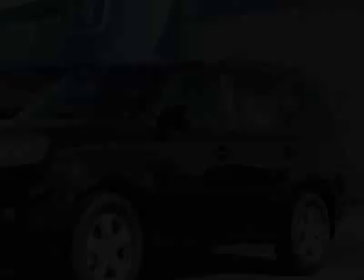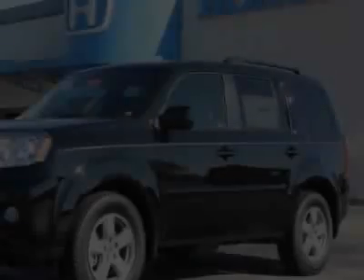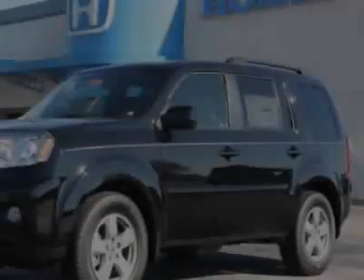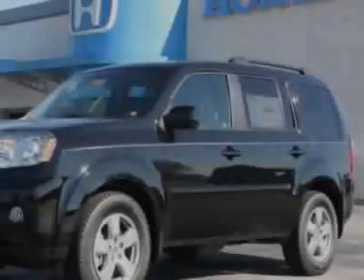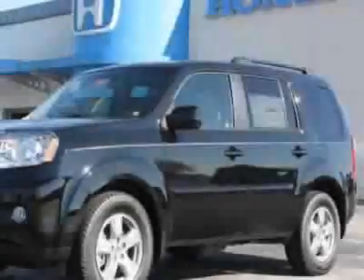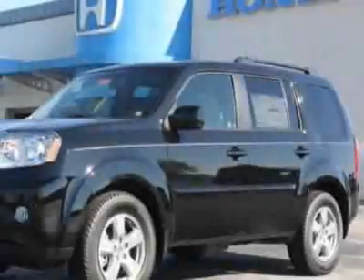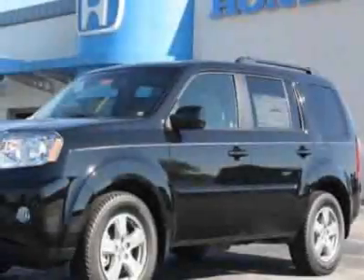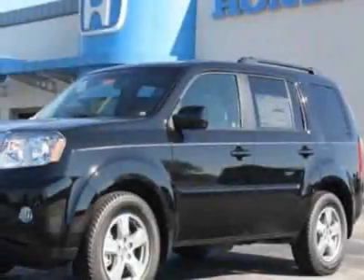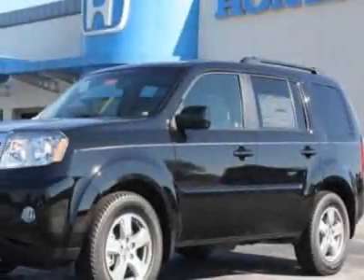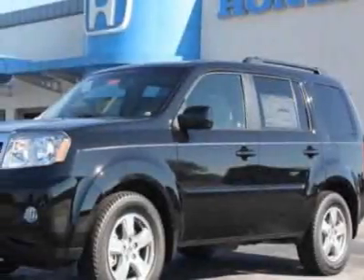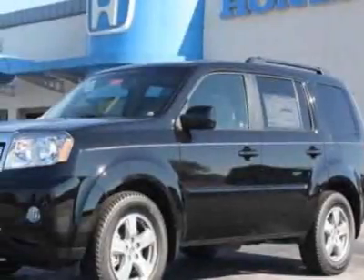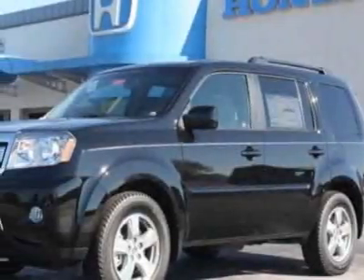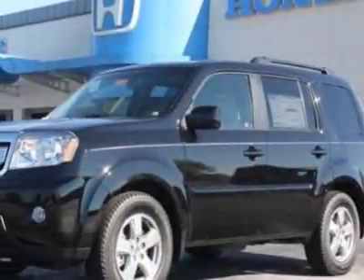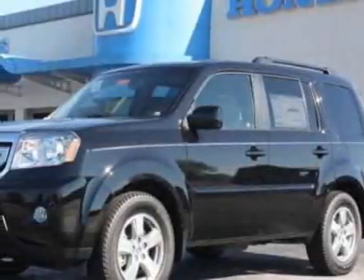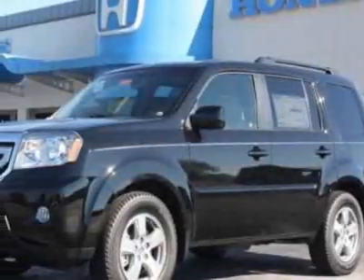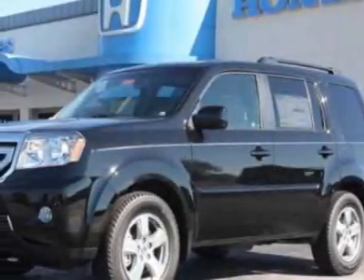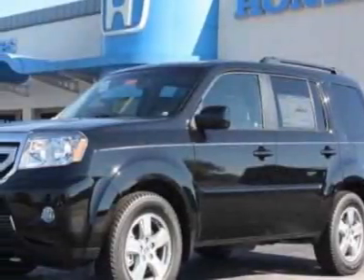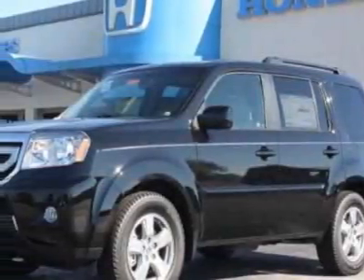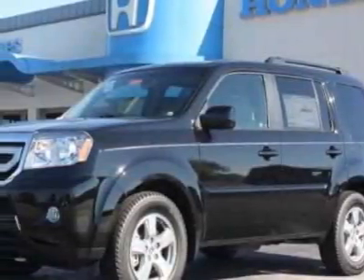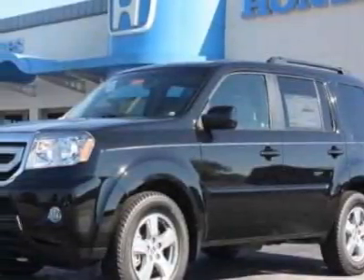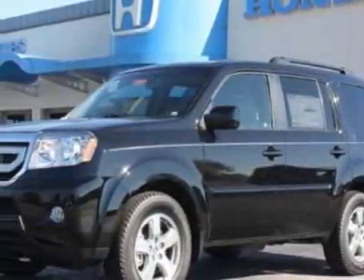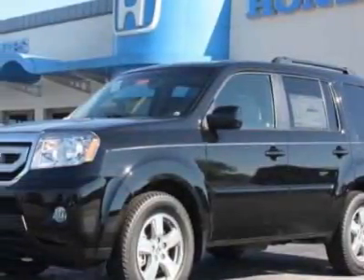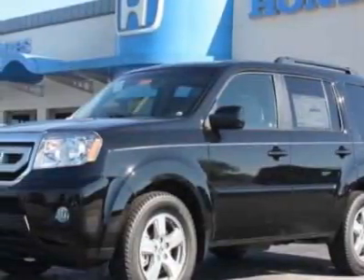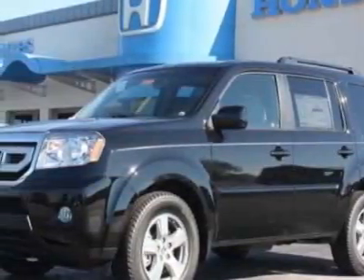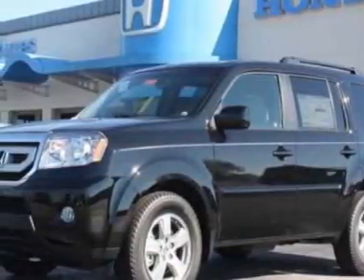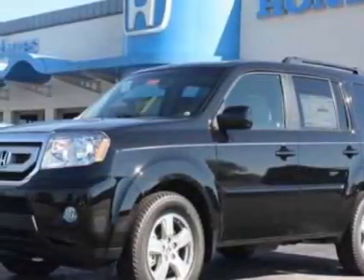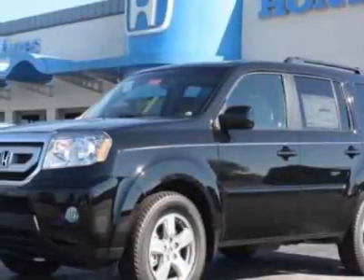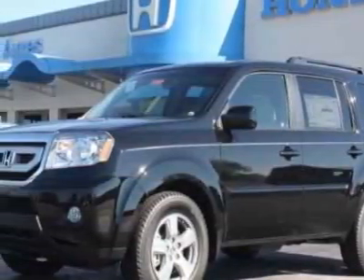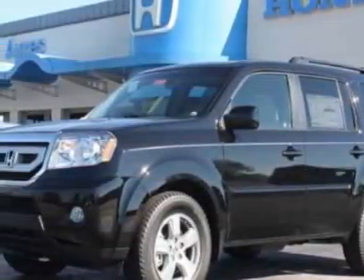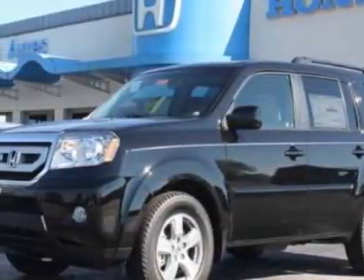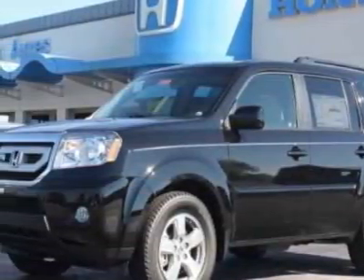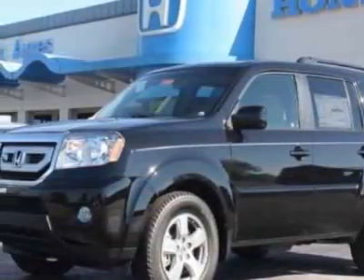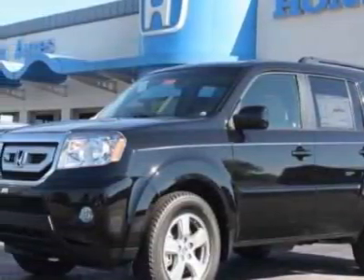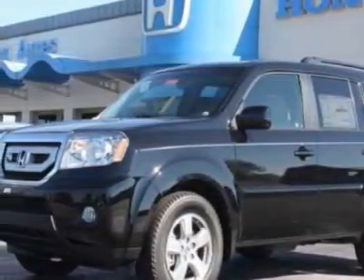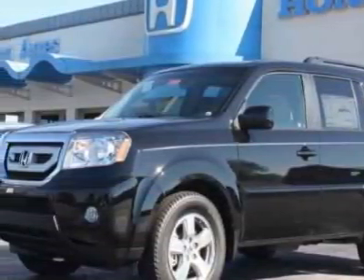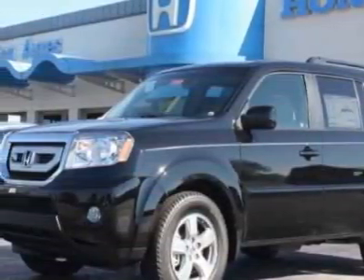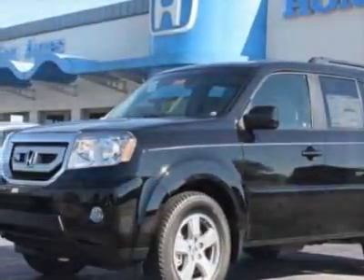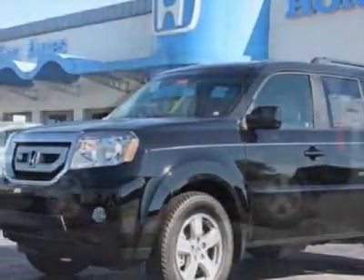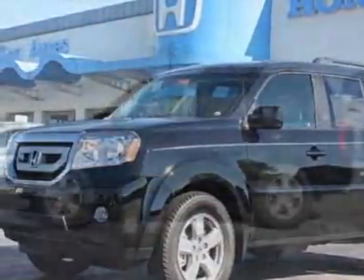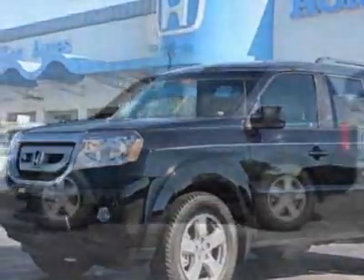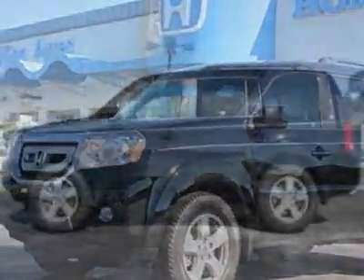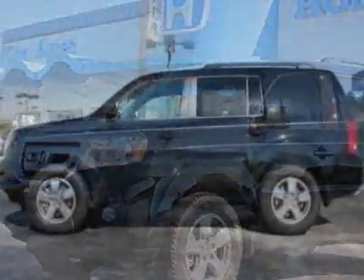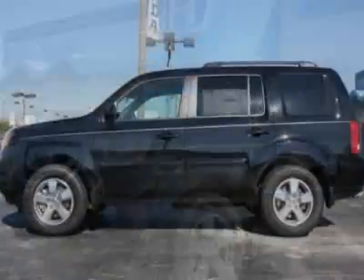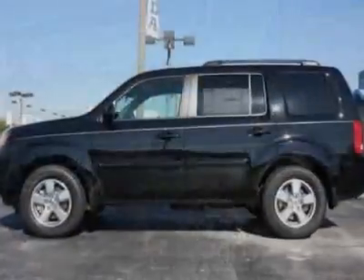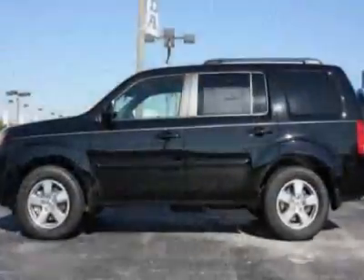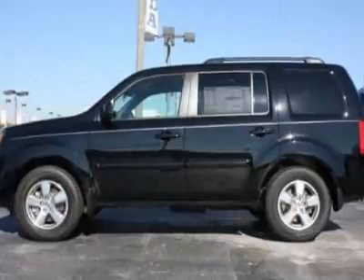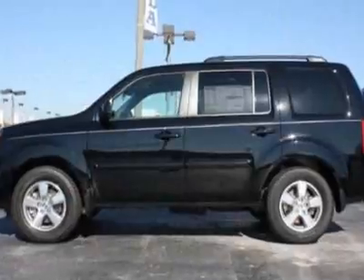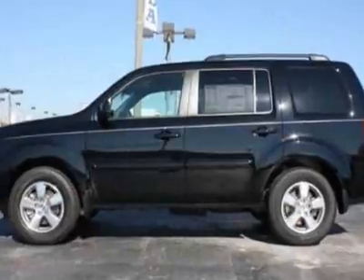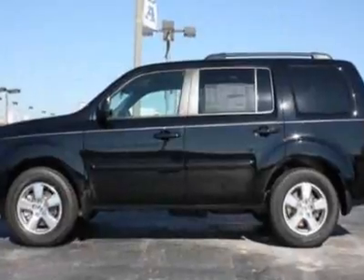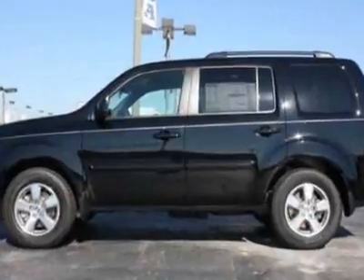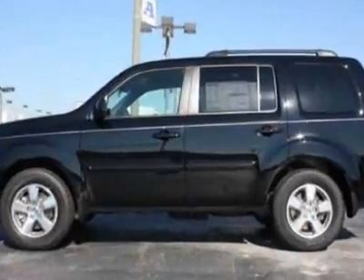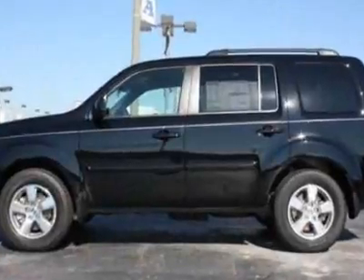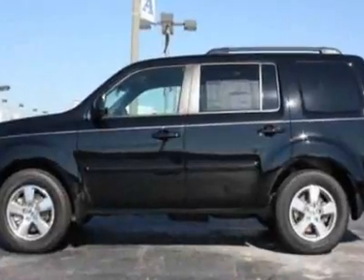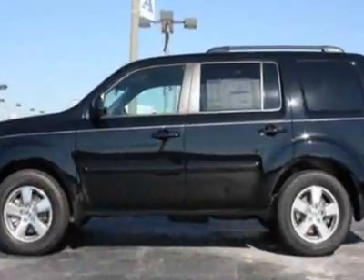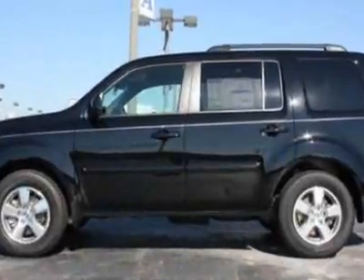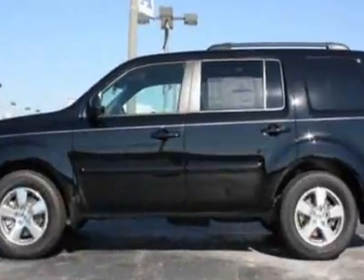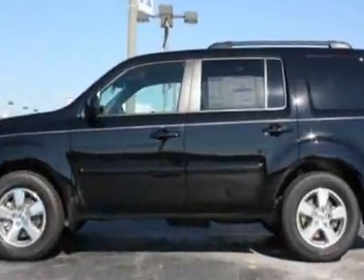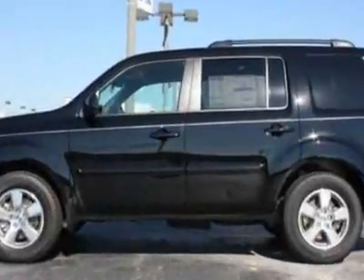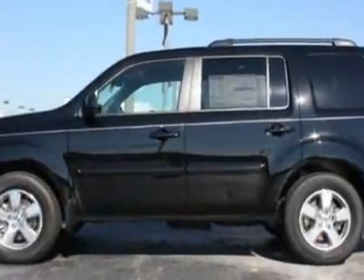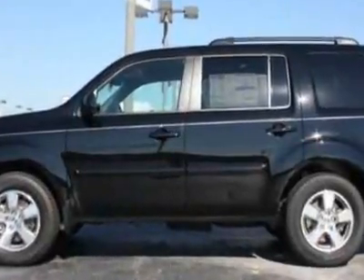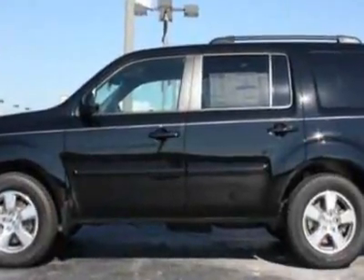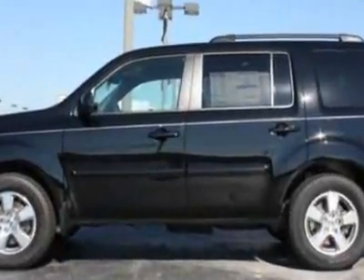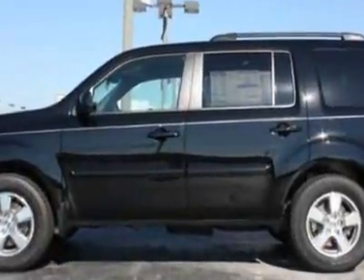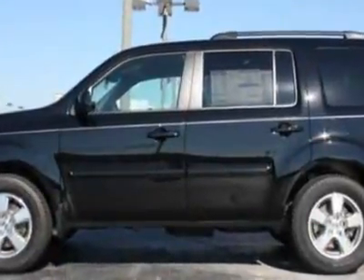Come take a look at this new 2011 Honda Pilot. For your protection, this vehicle has a full factory warranty.